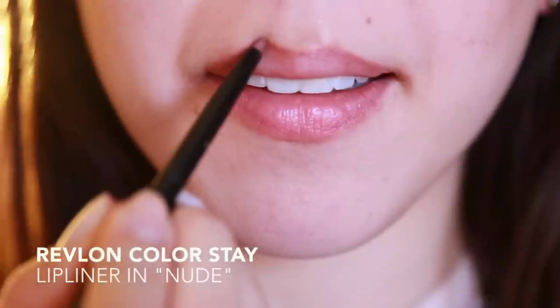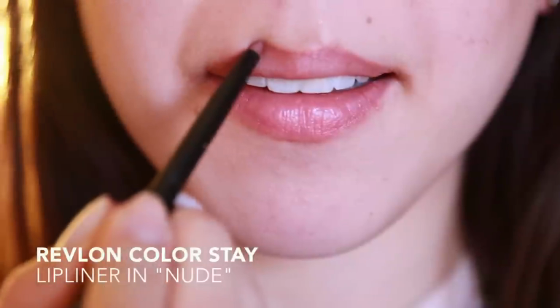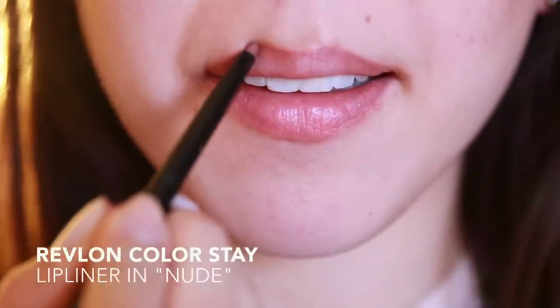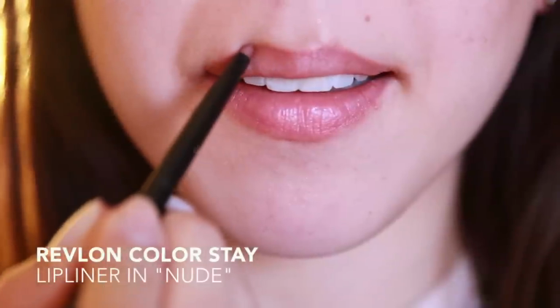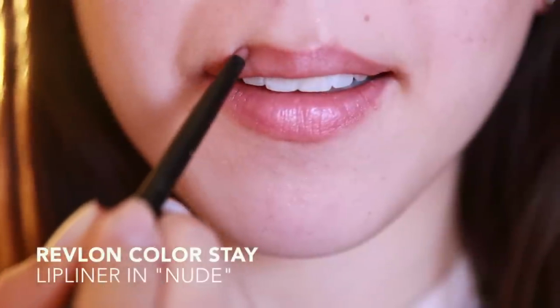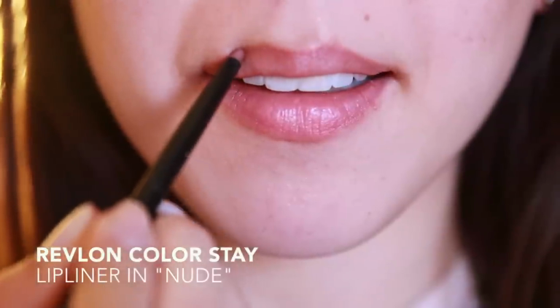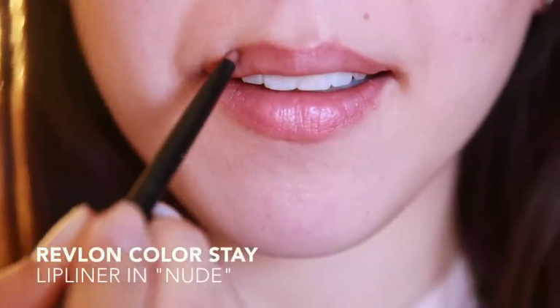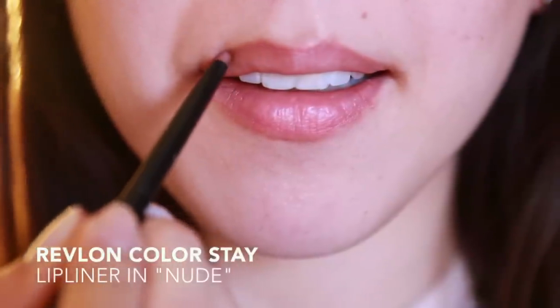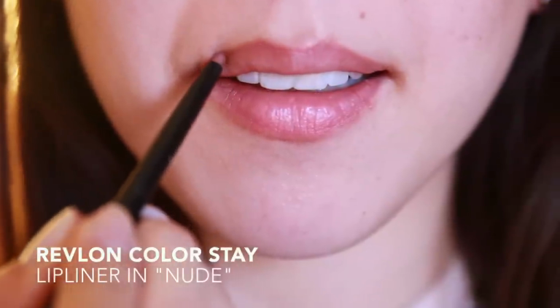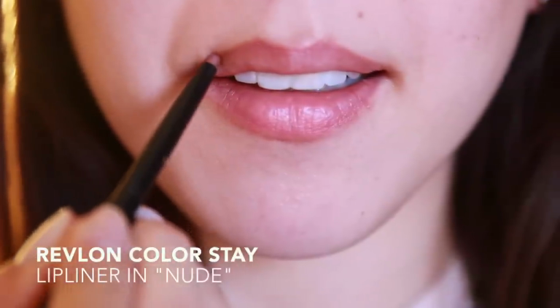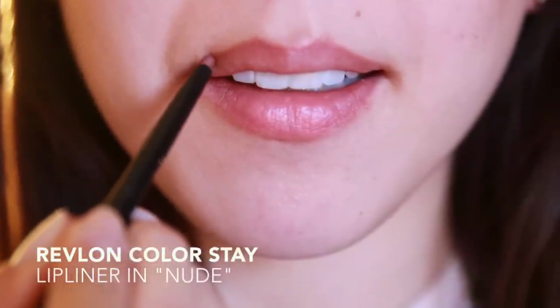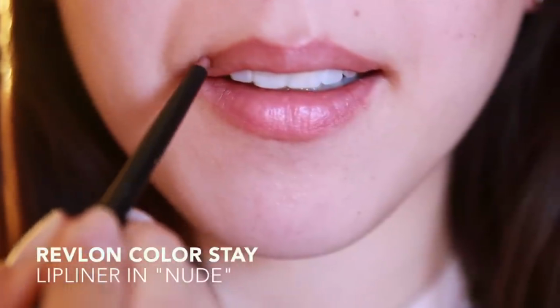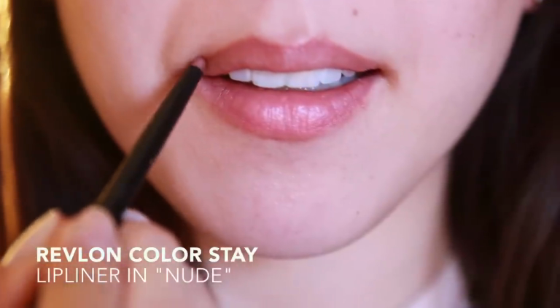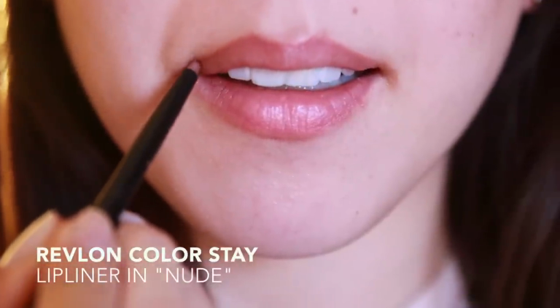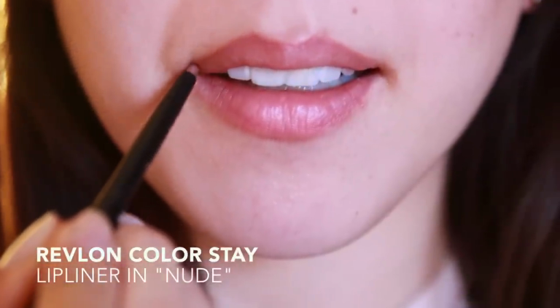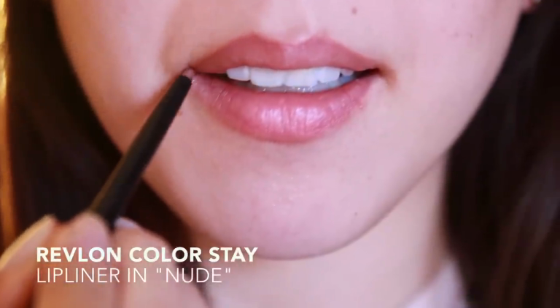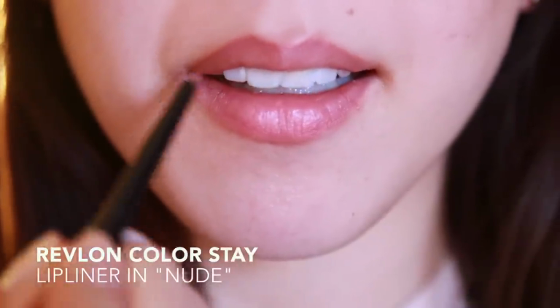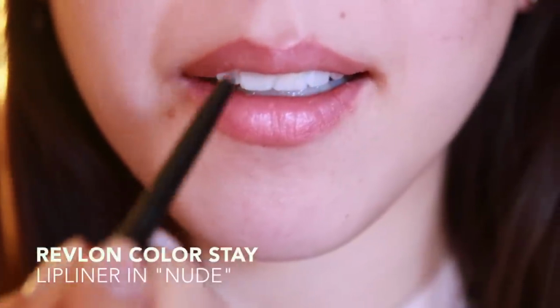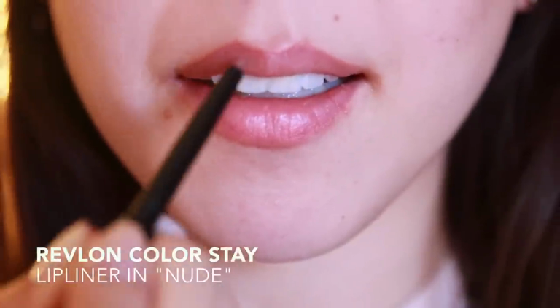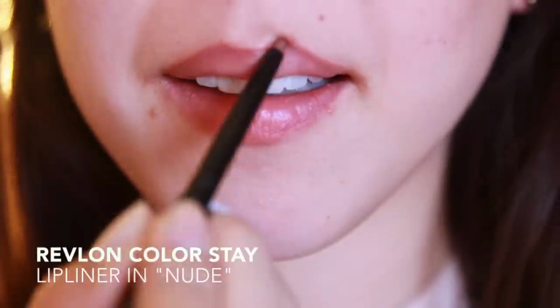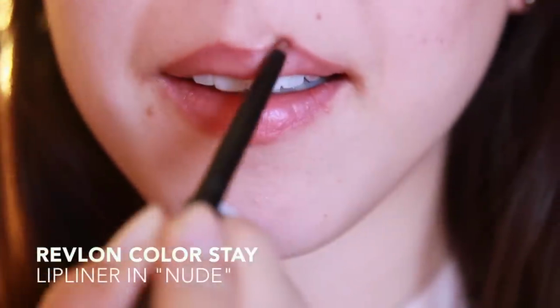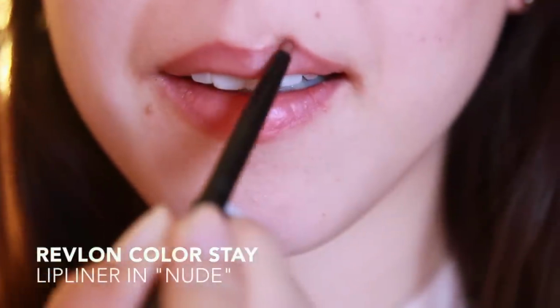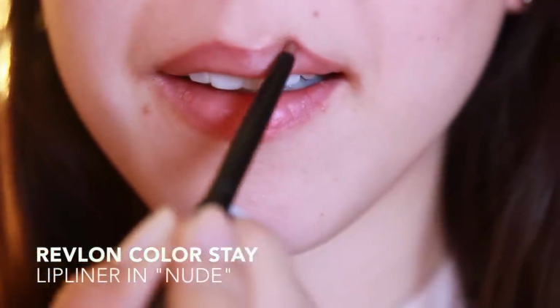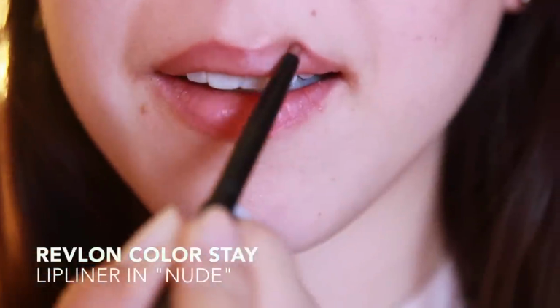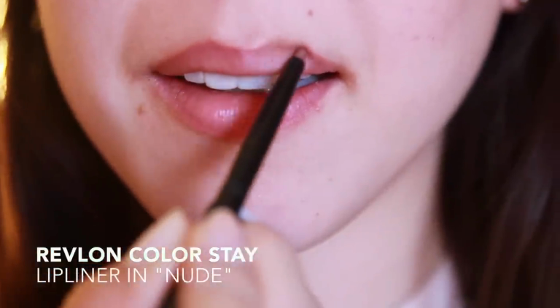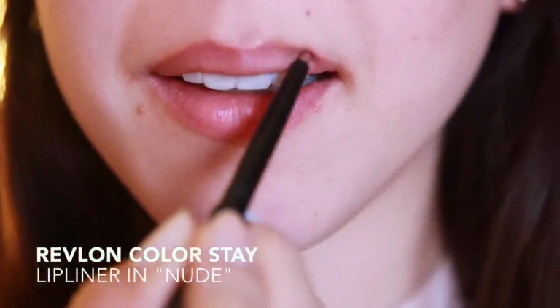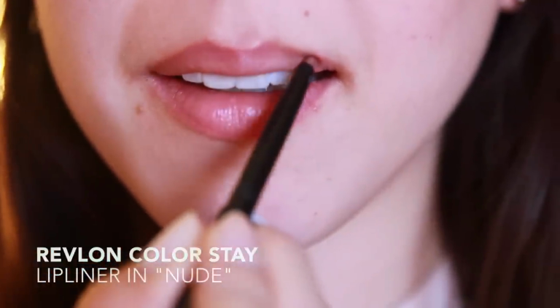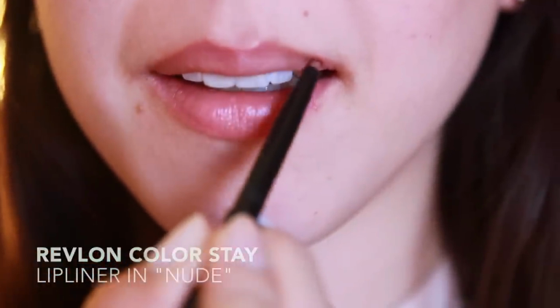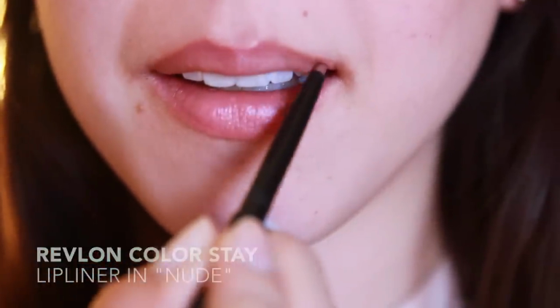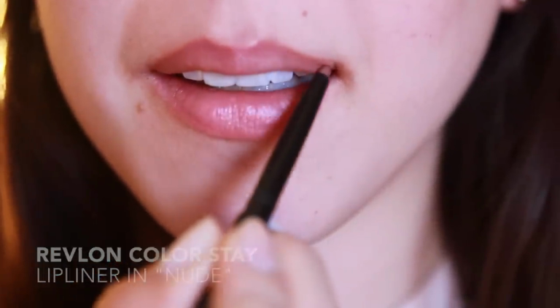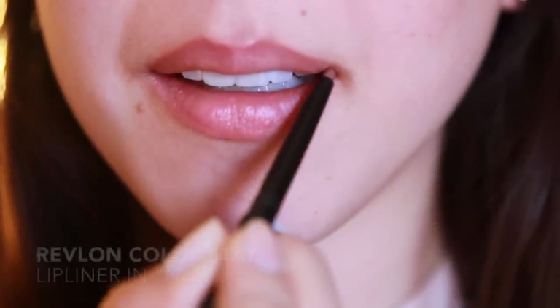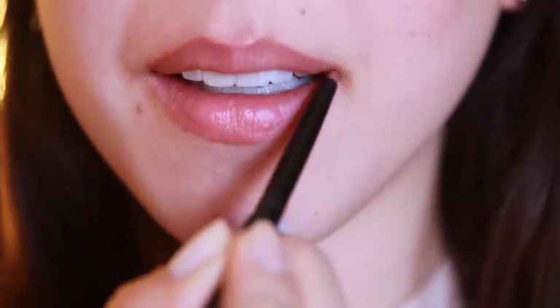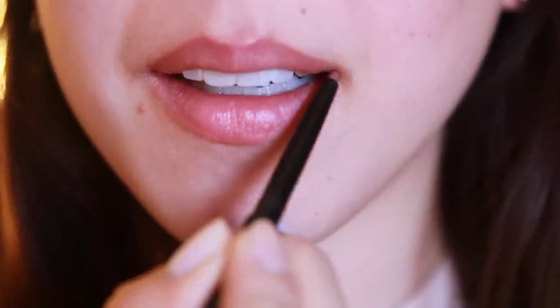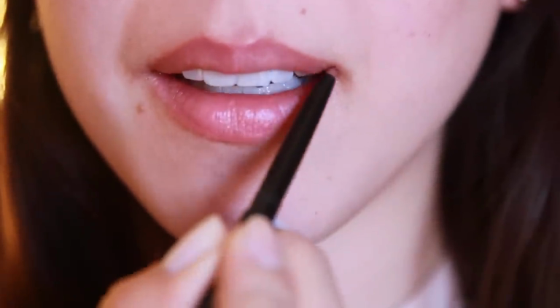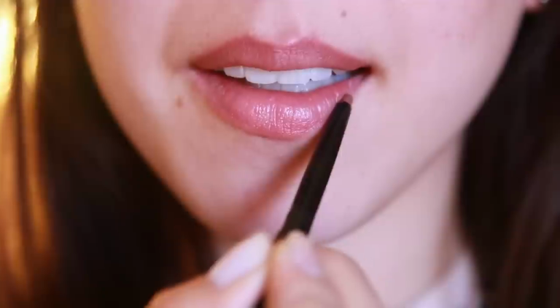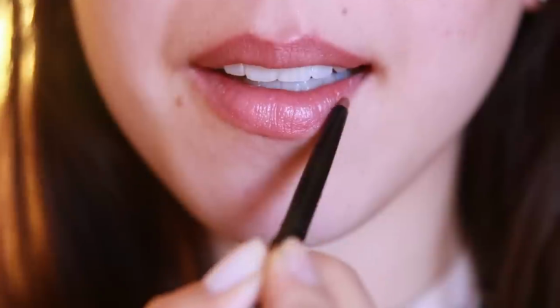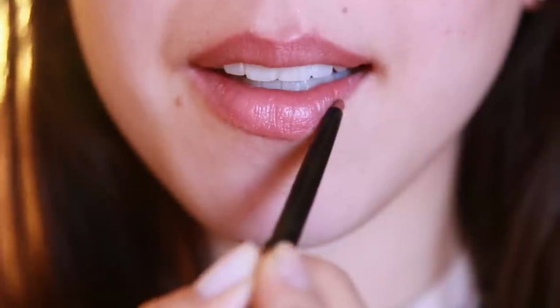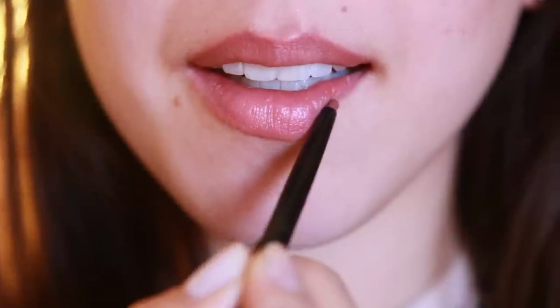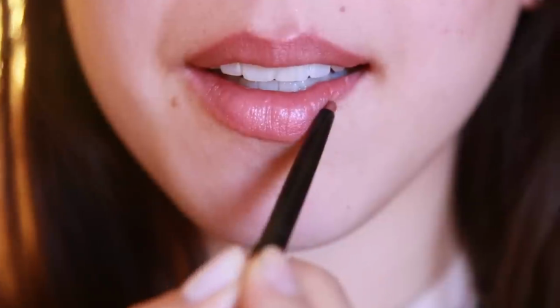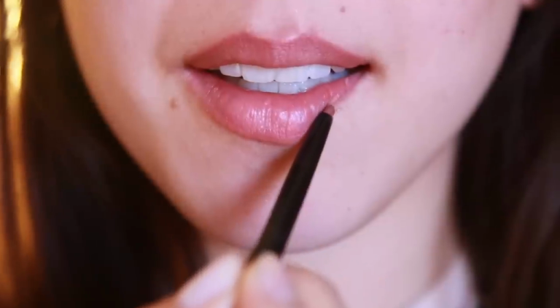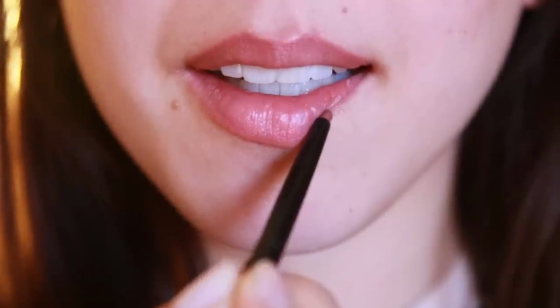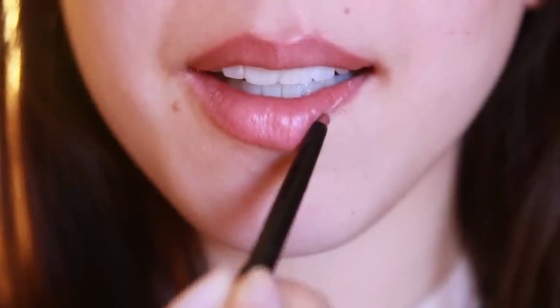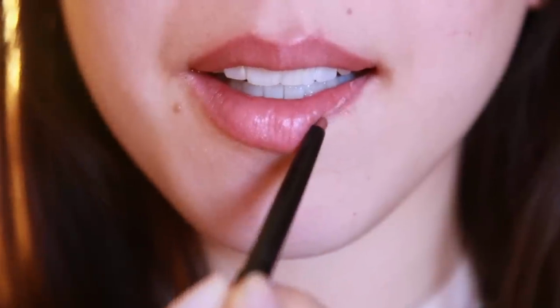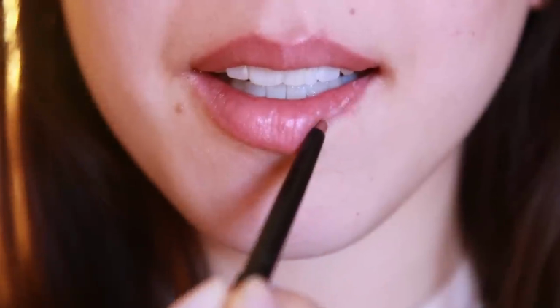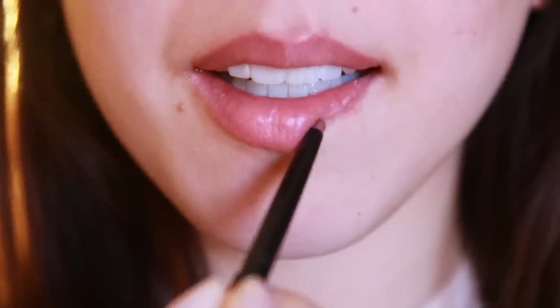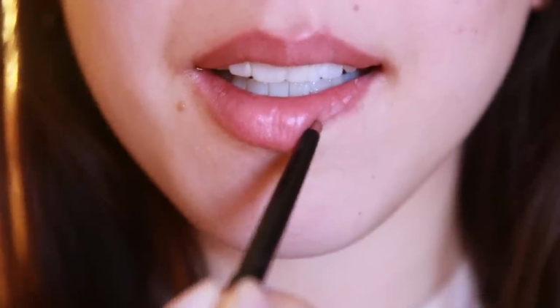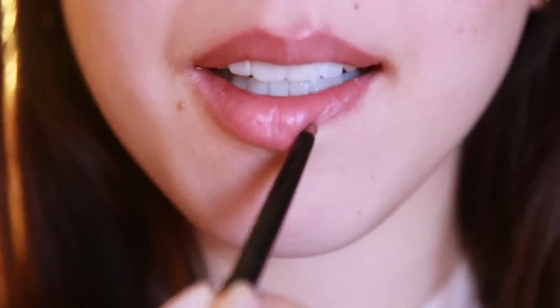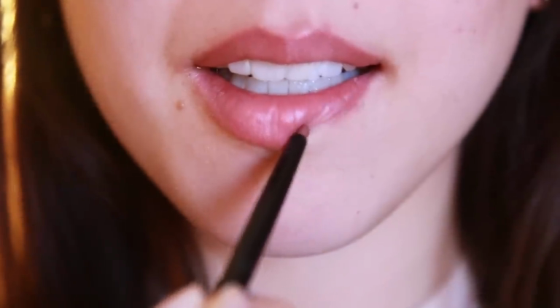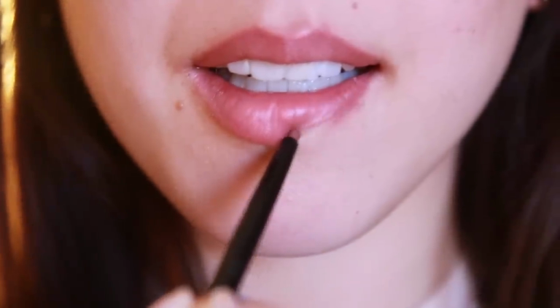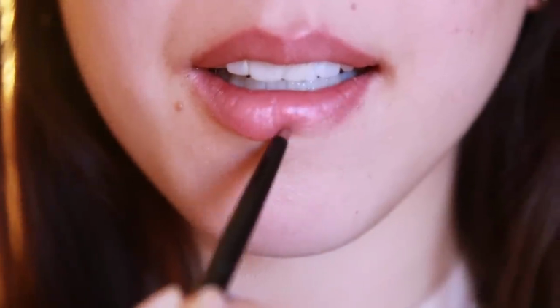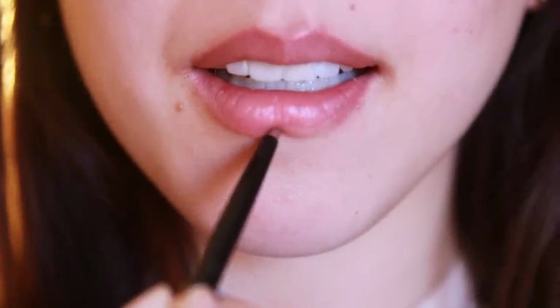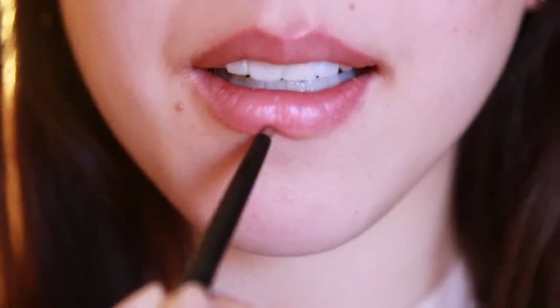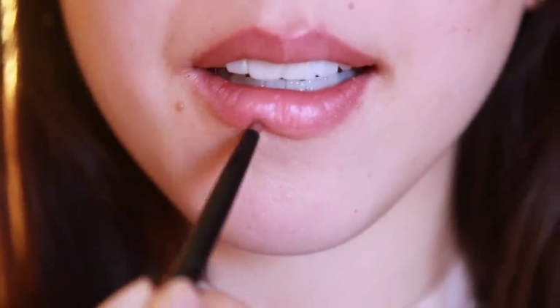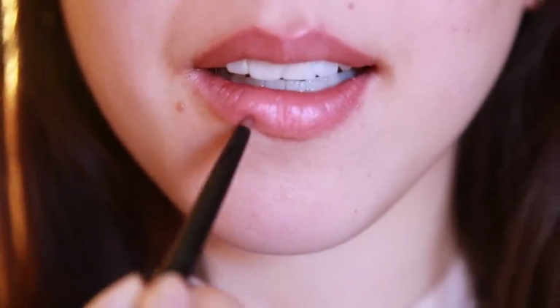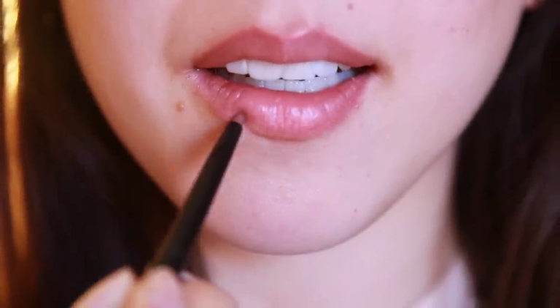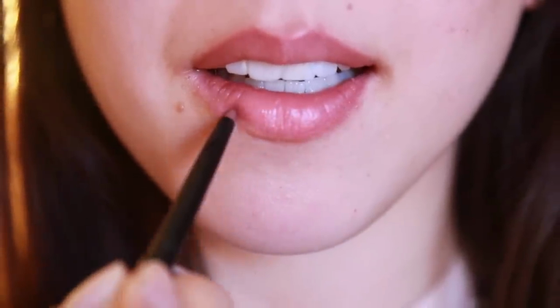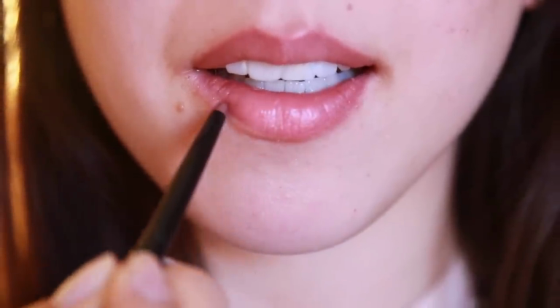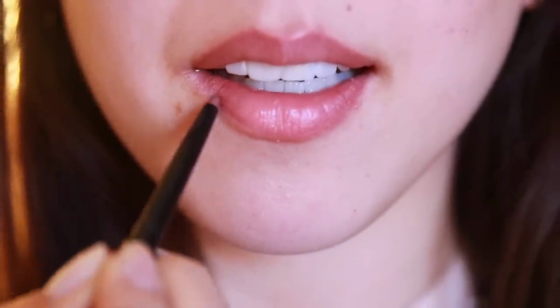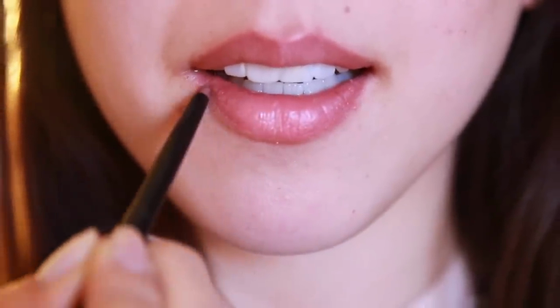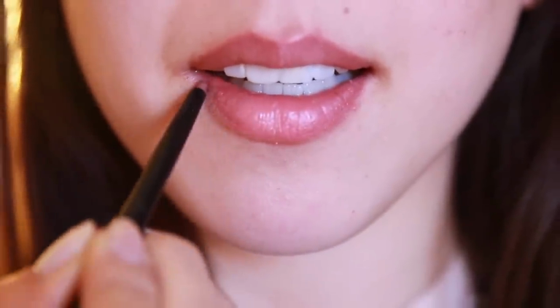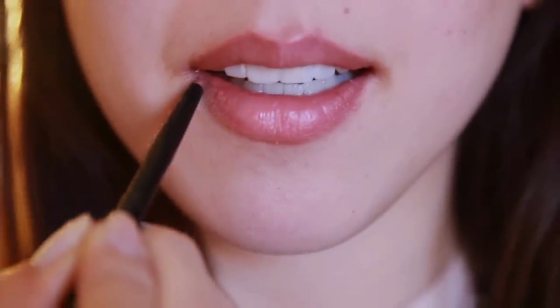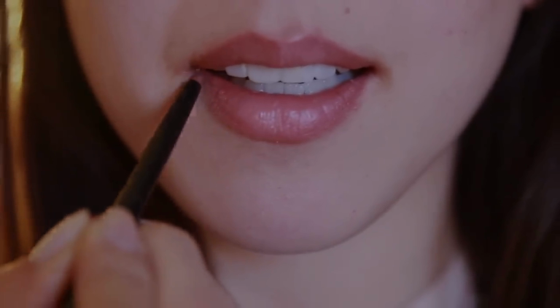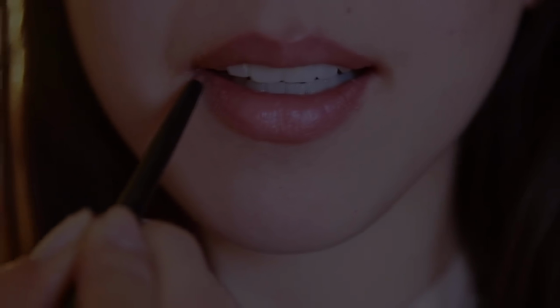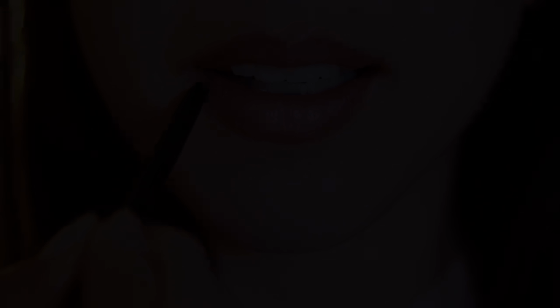Applying a lip liner is optional, but to get the full Kylie Jenner effect we're going to have to overdraw our lips just a little bit.